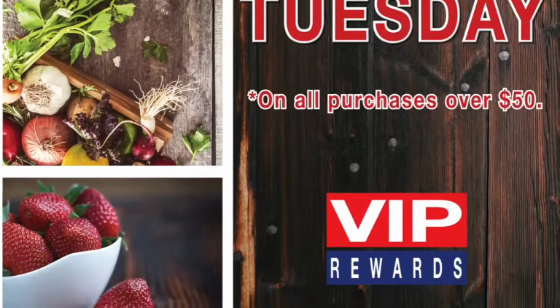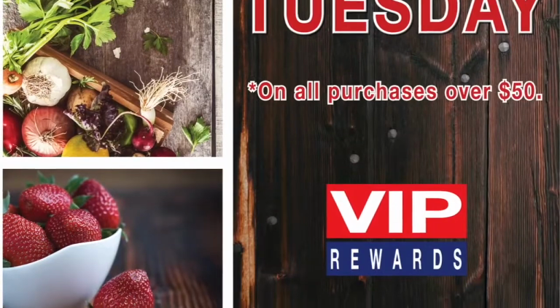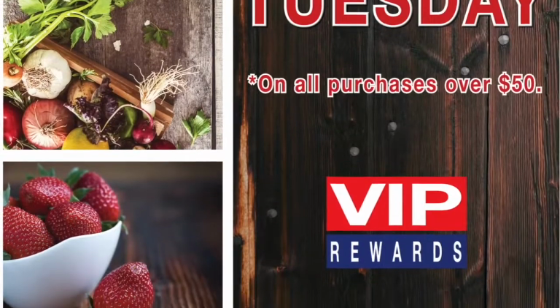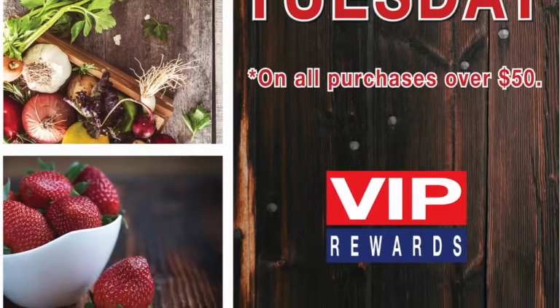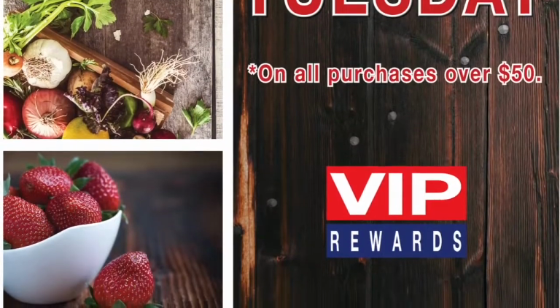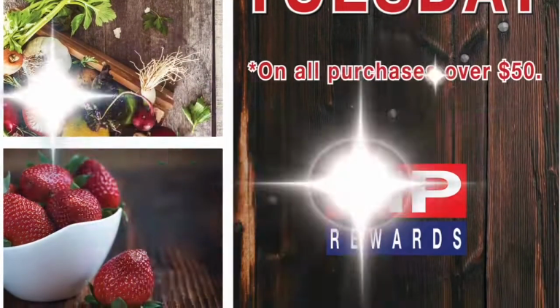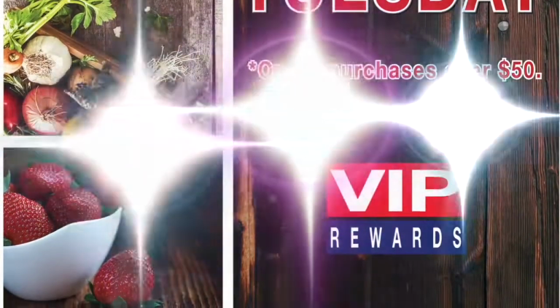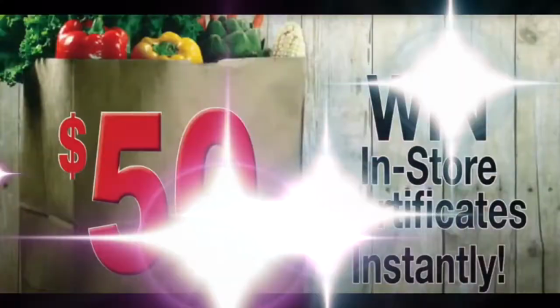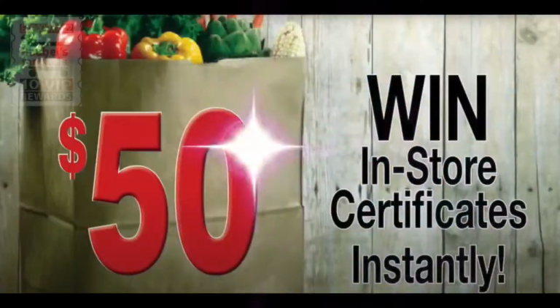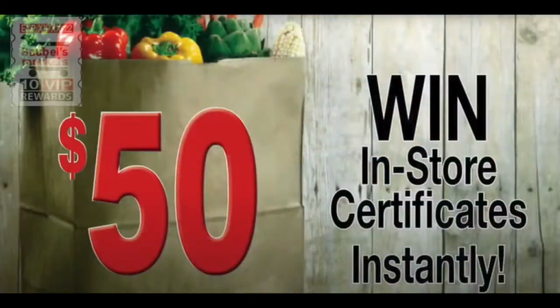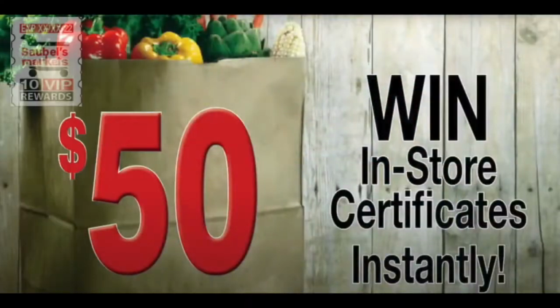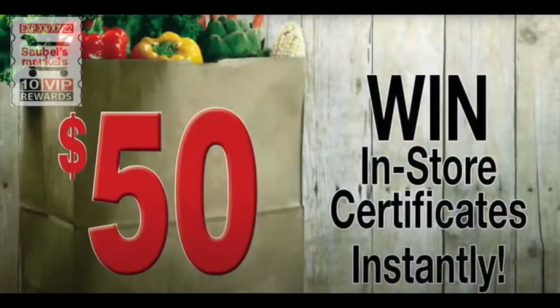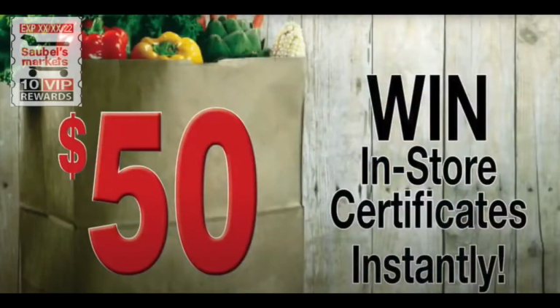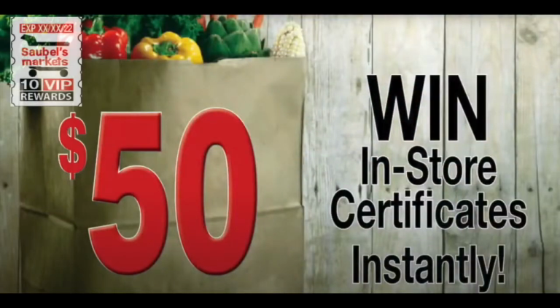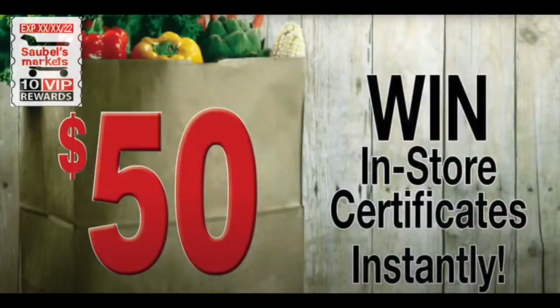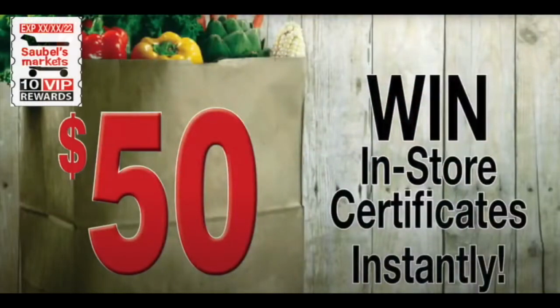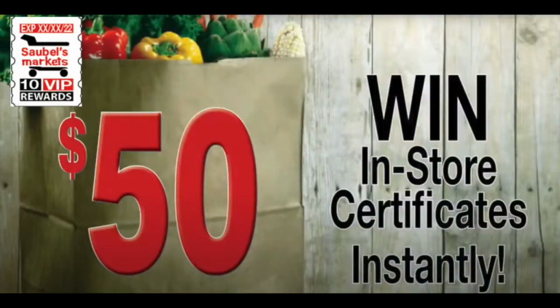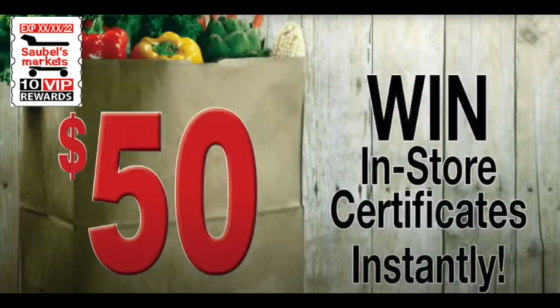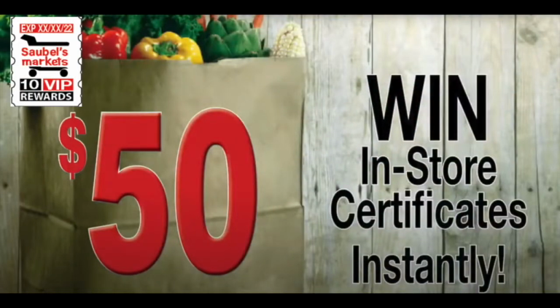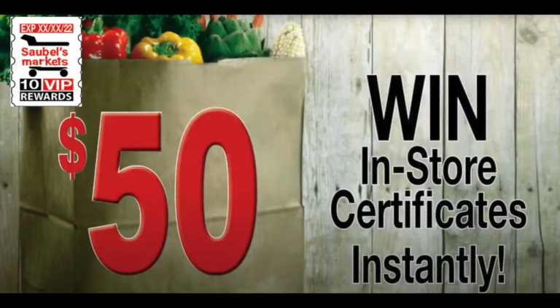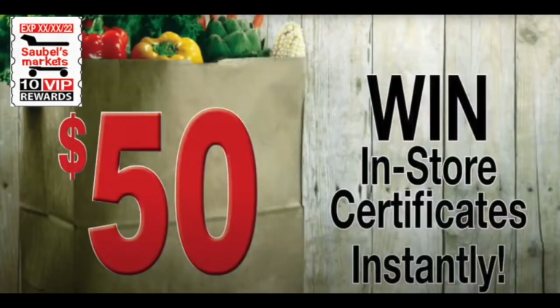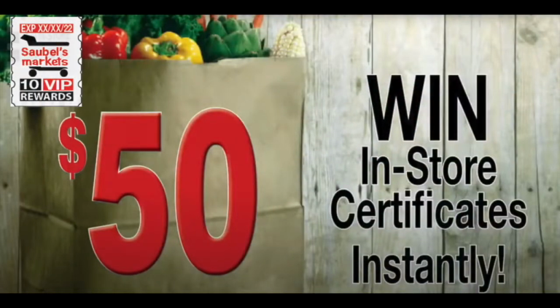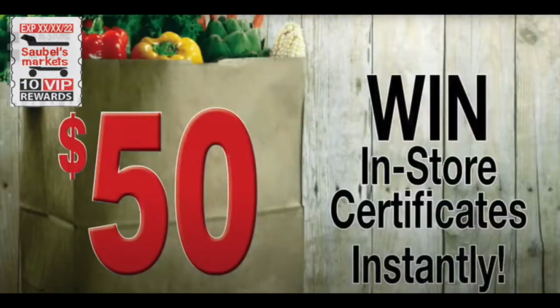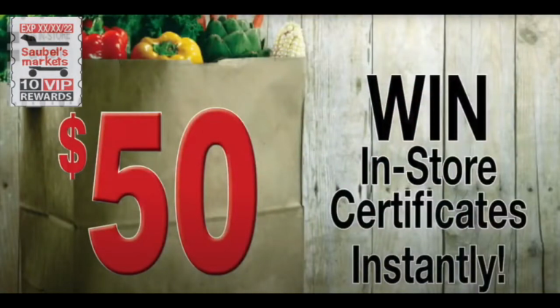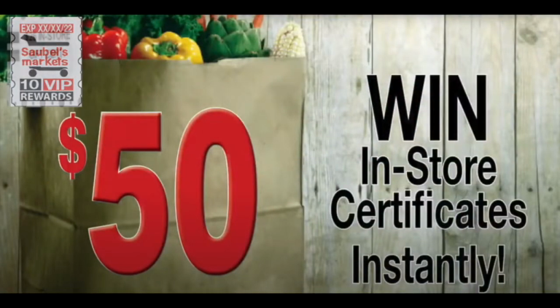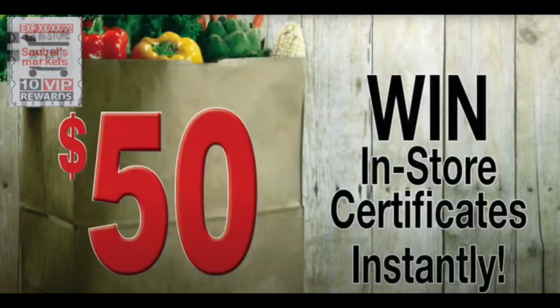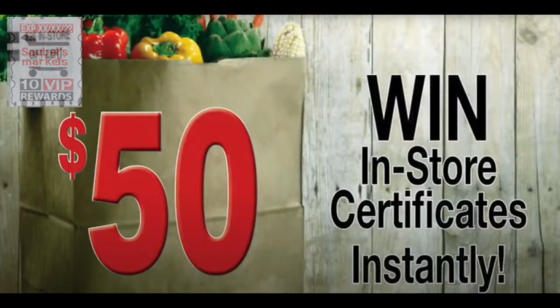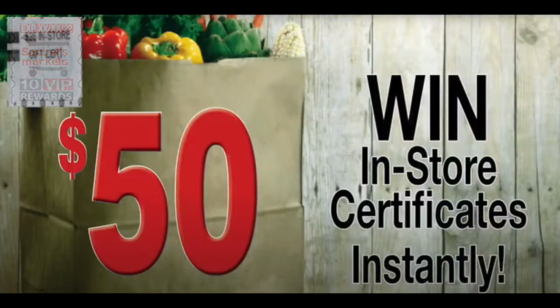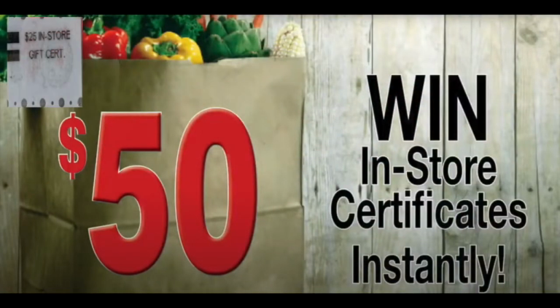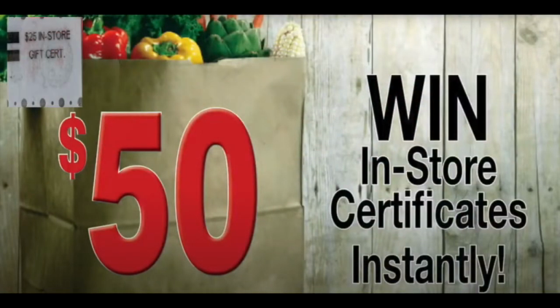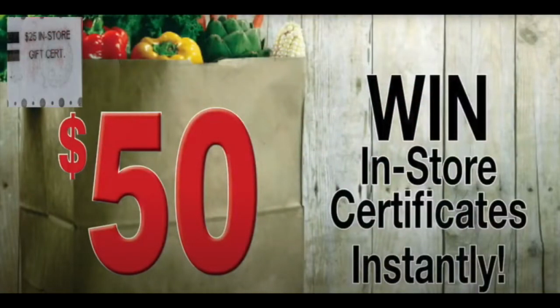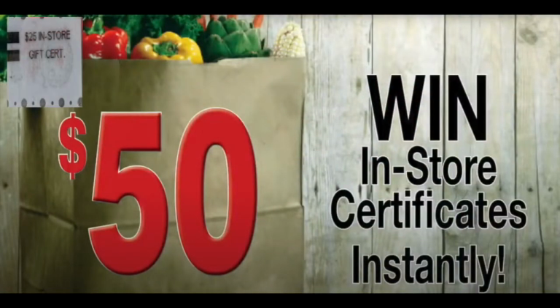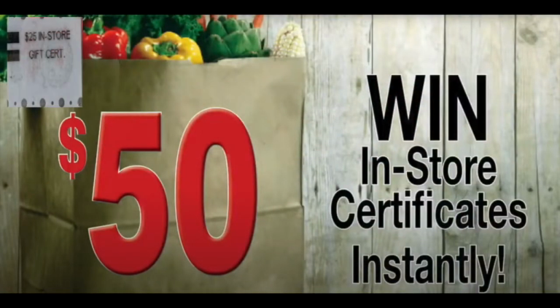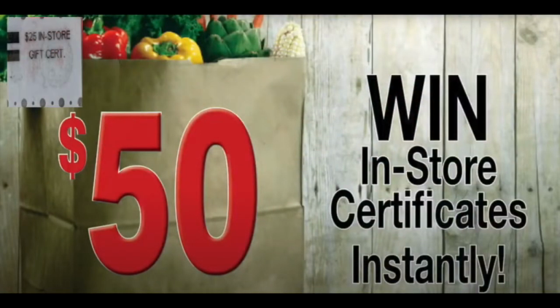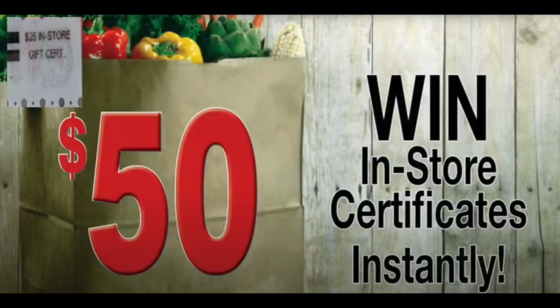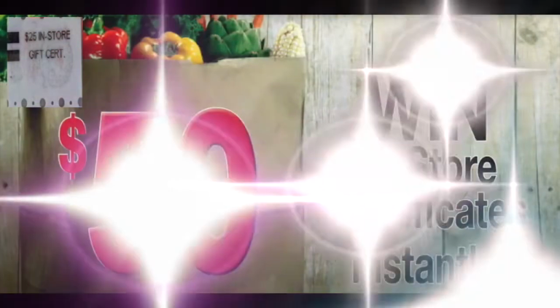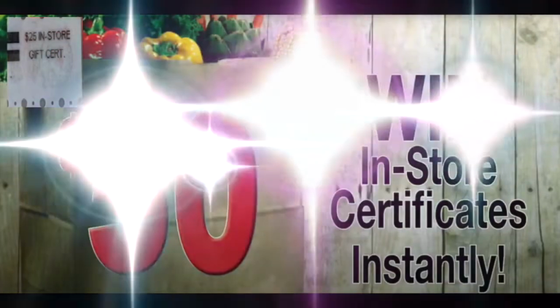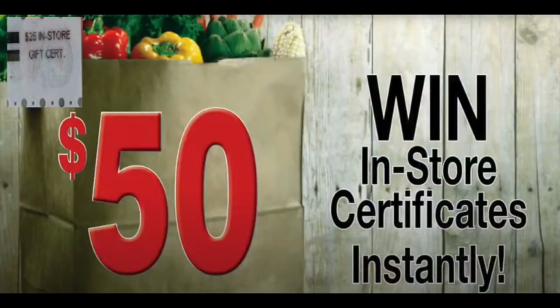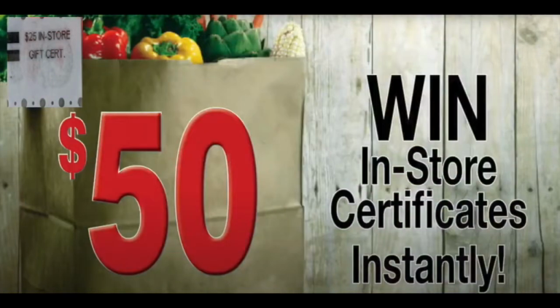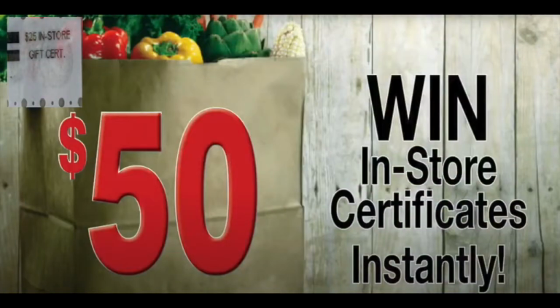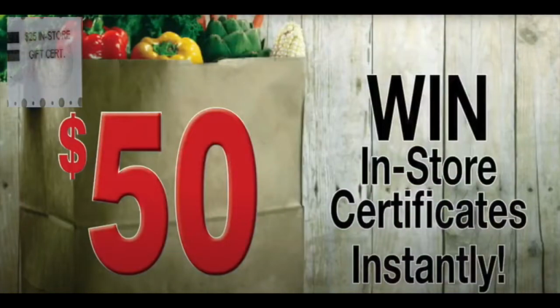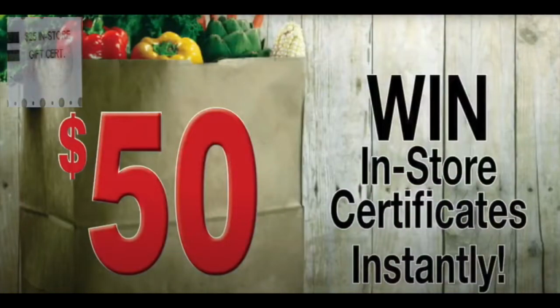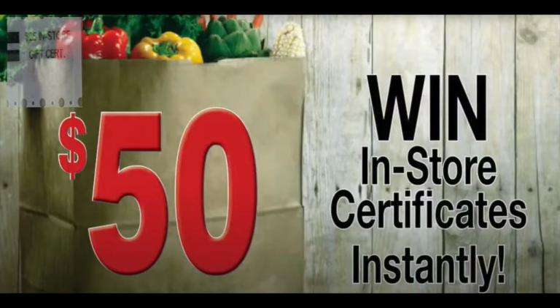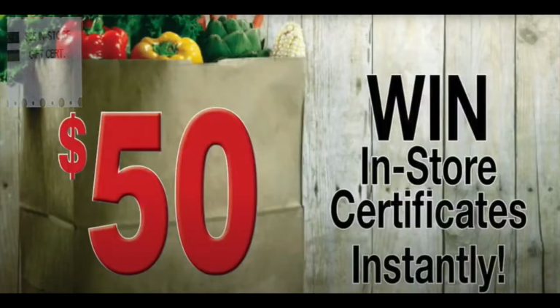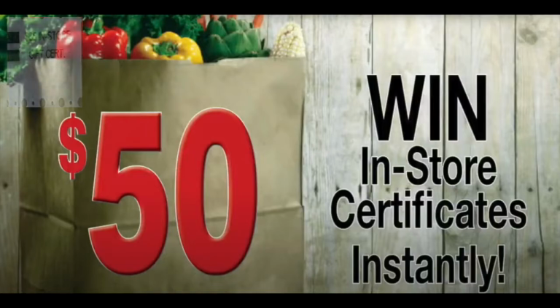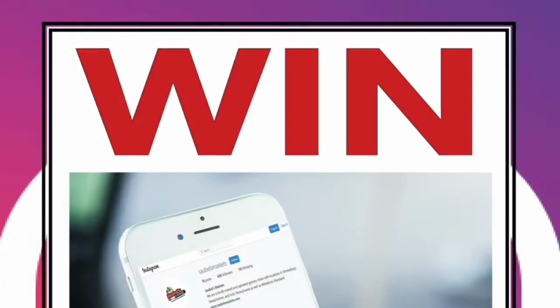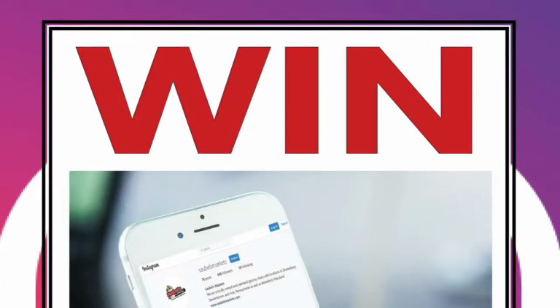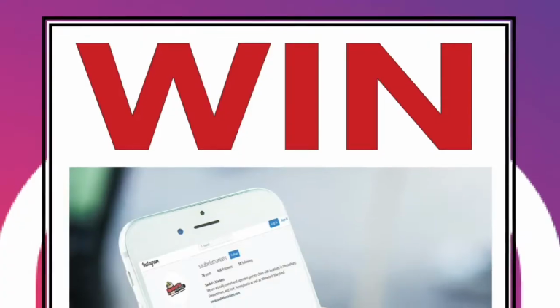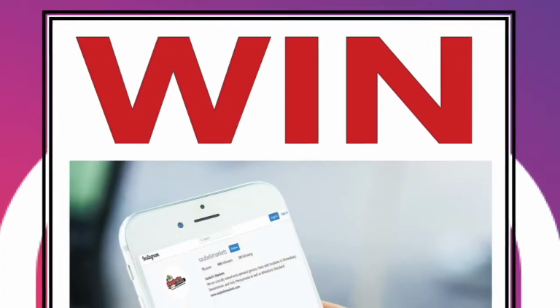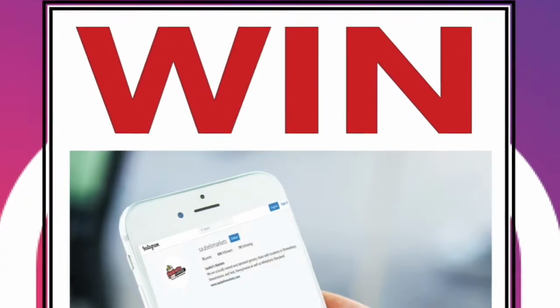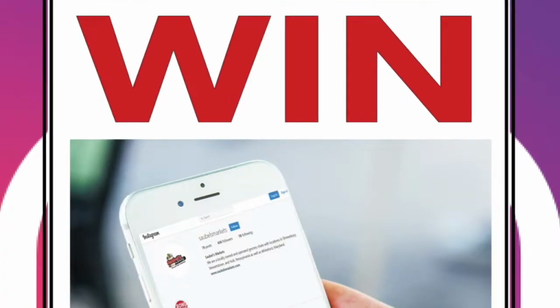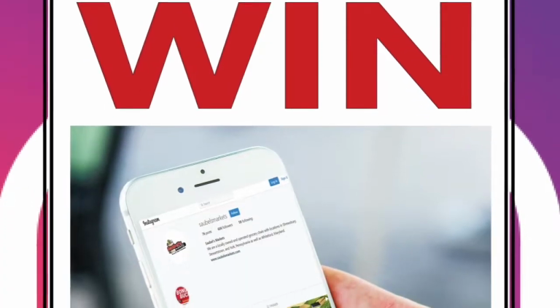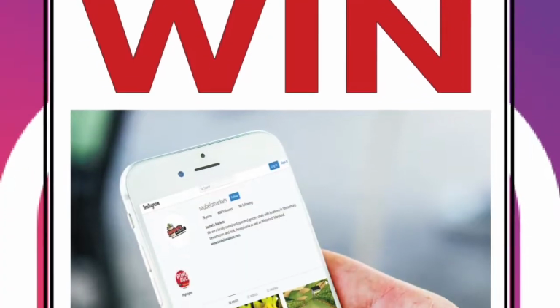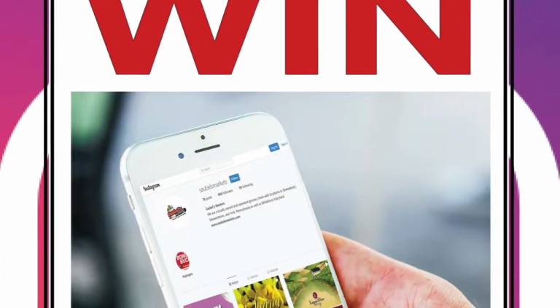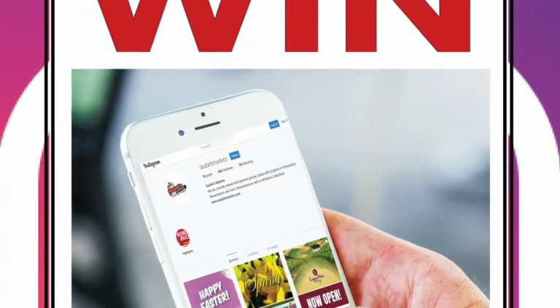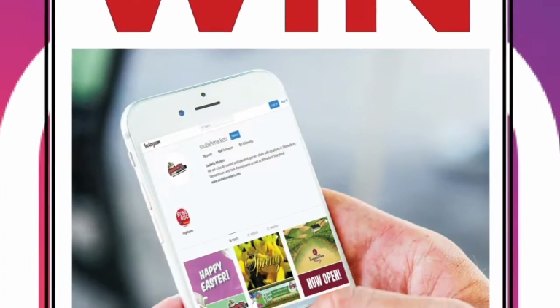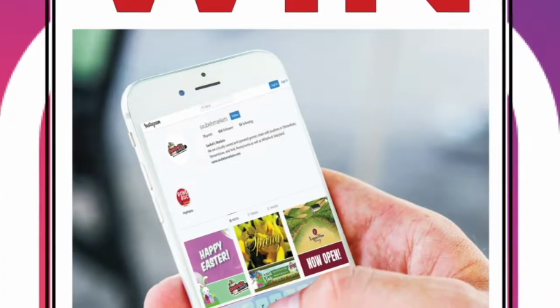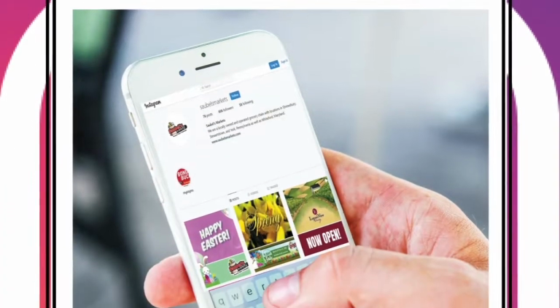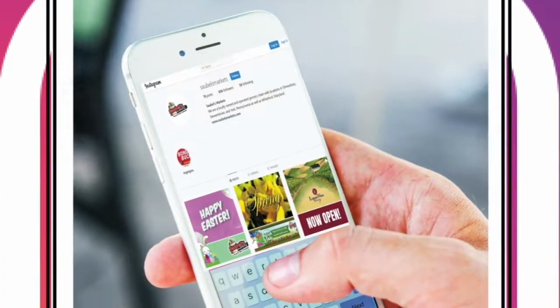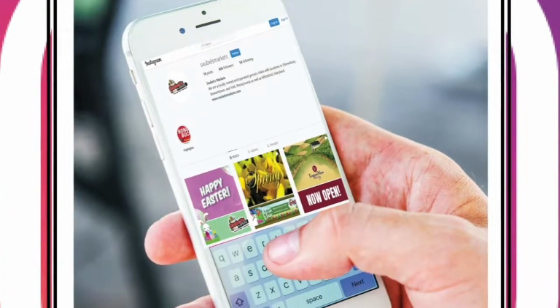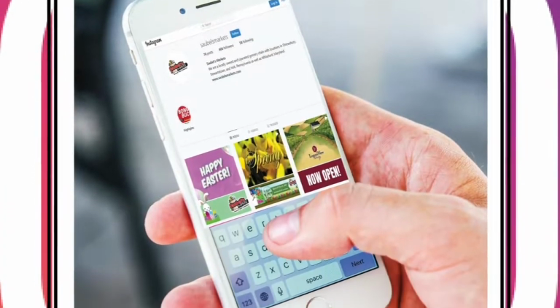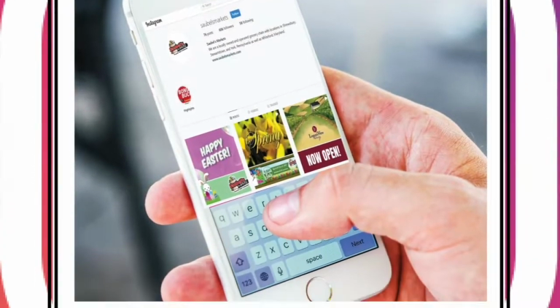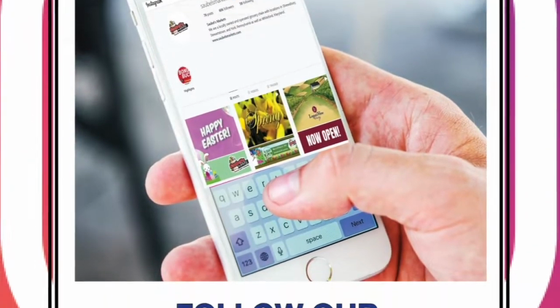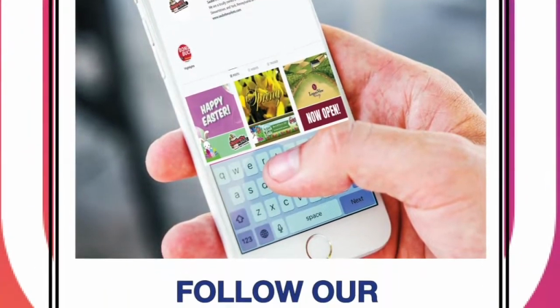Win in-store certificates instantly. Just check the back of your stamps to win, and through direct message on Instagram and Facebook.